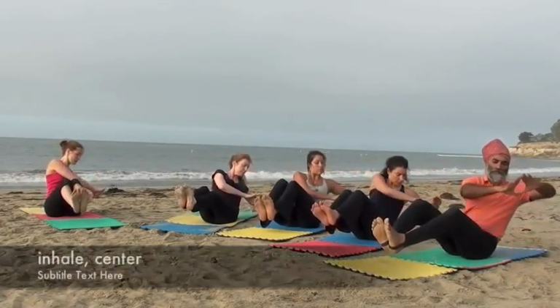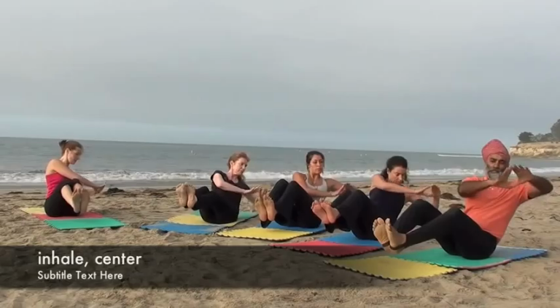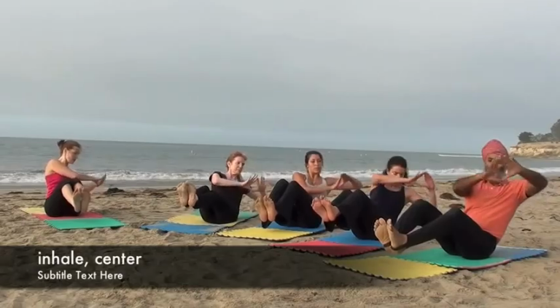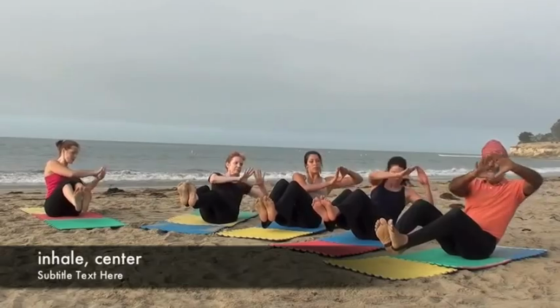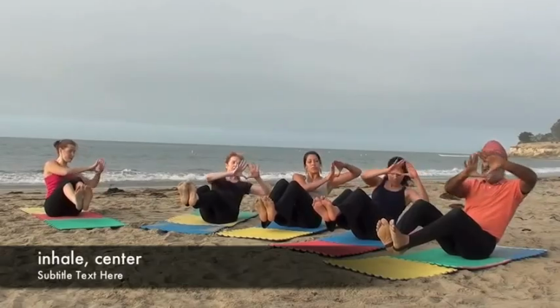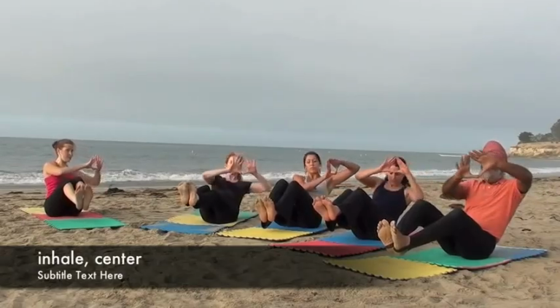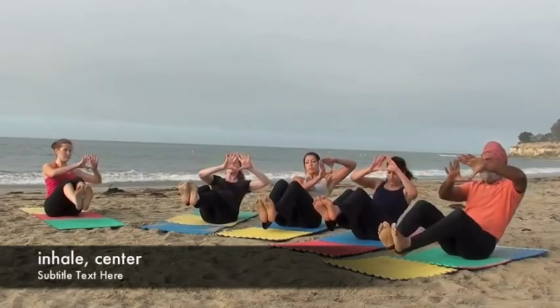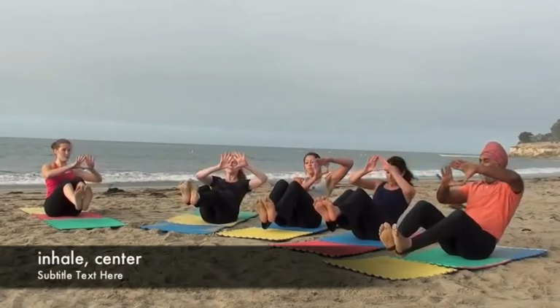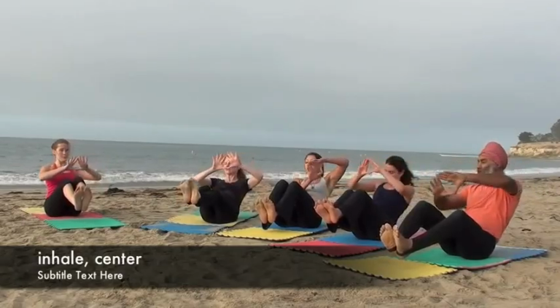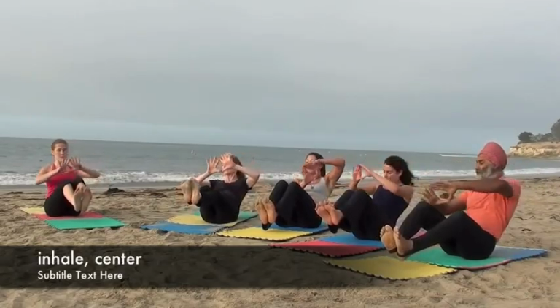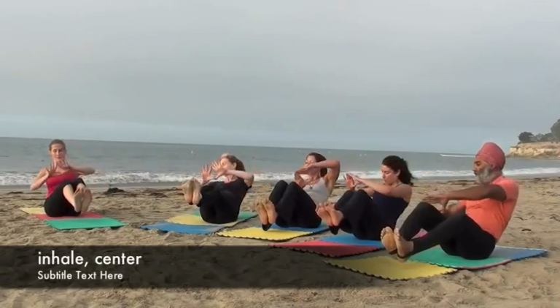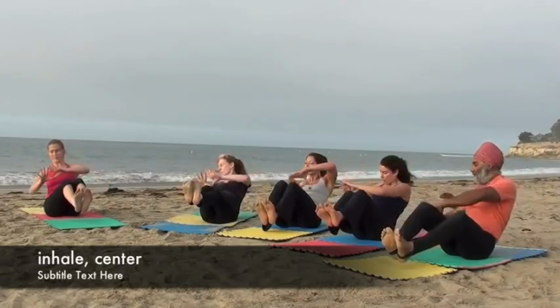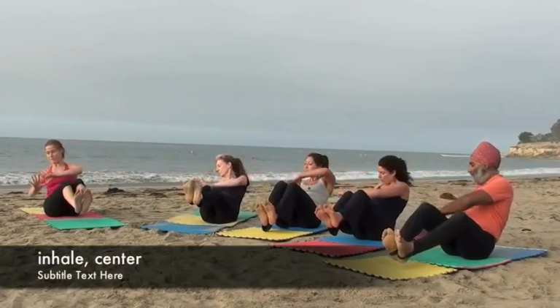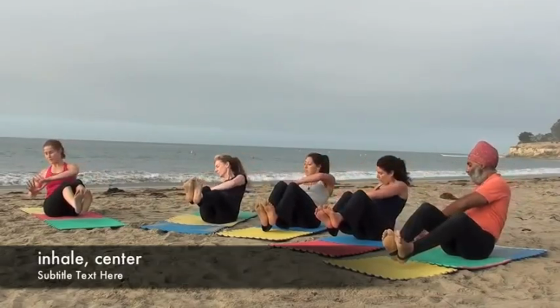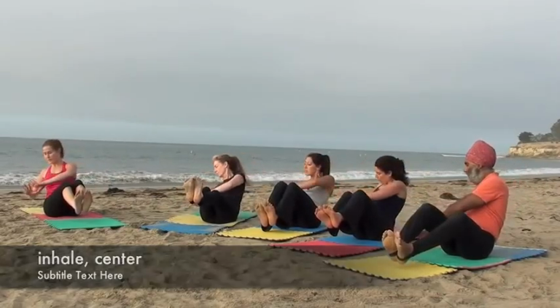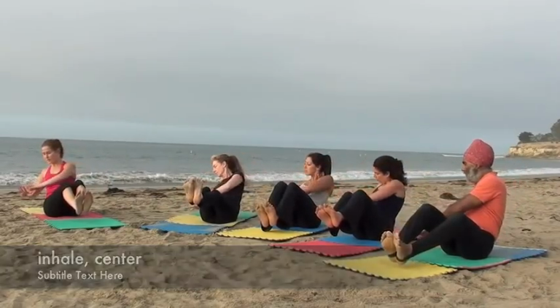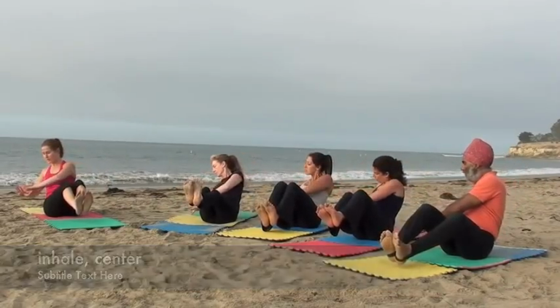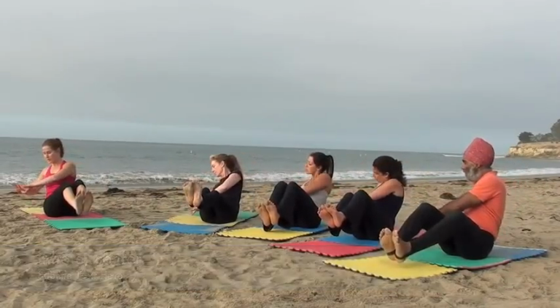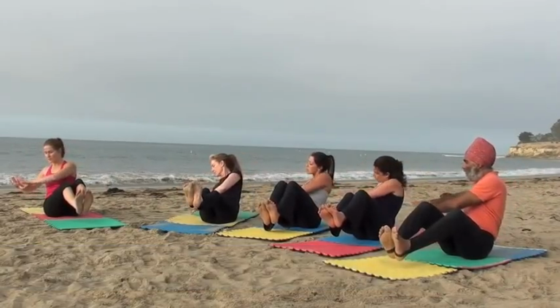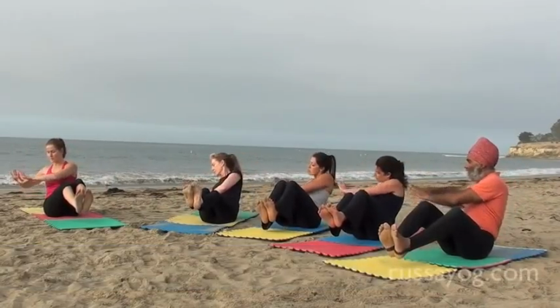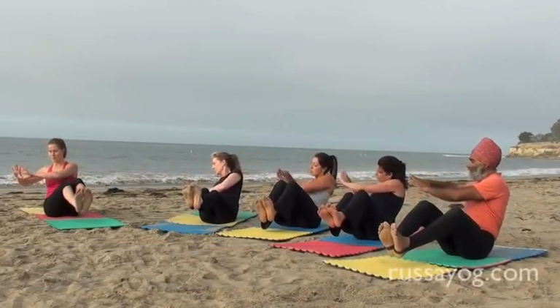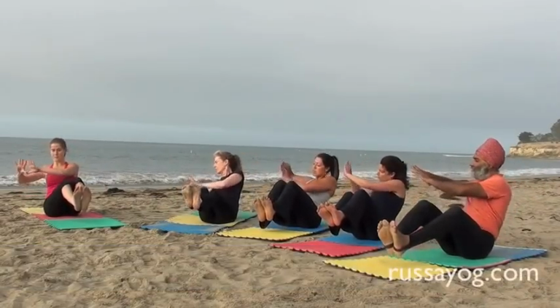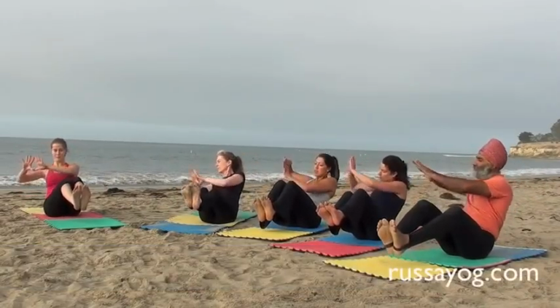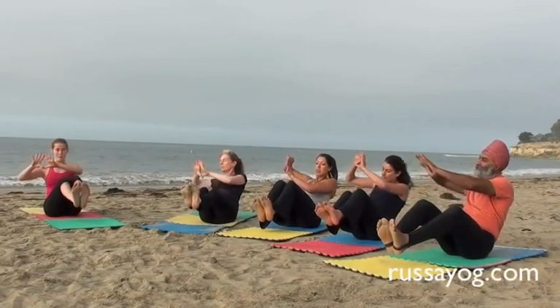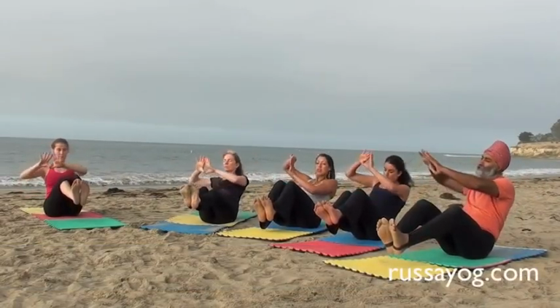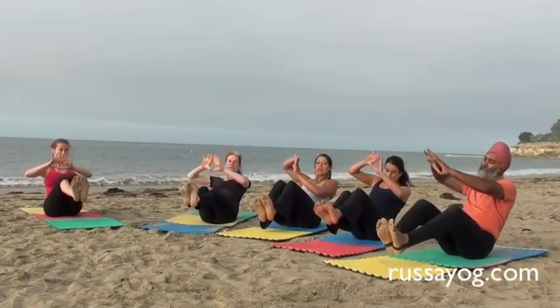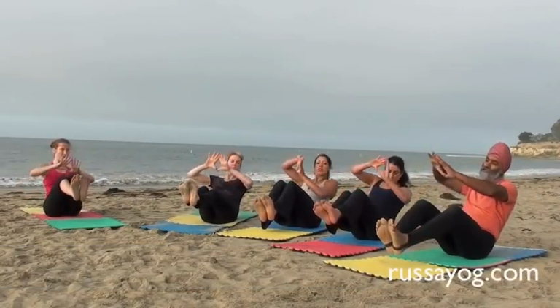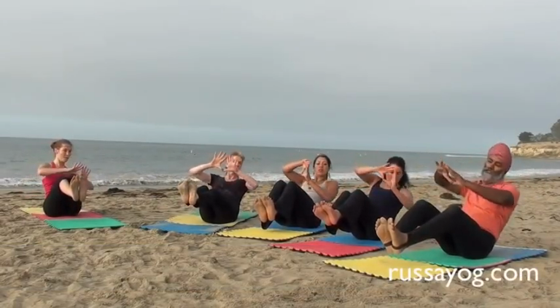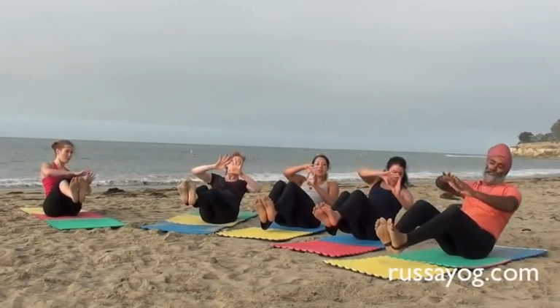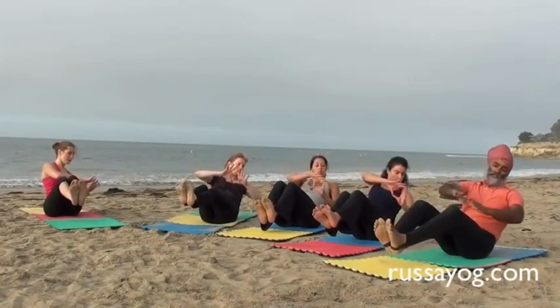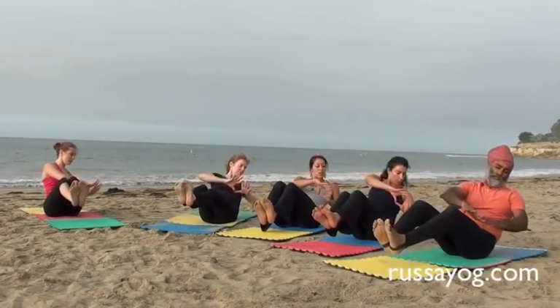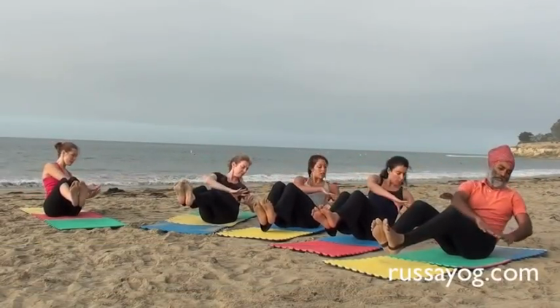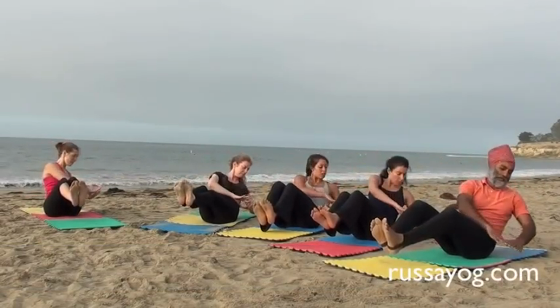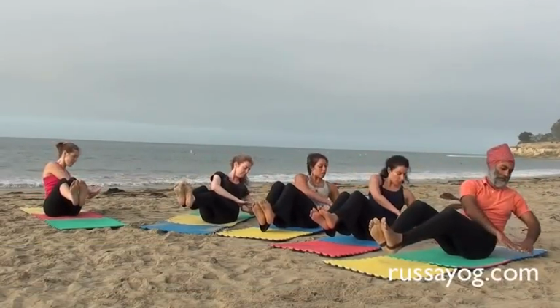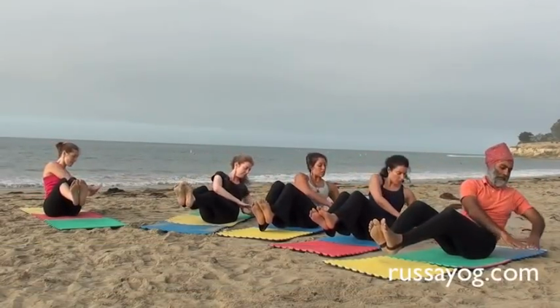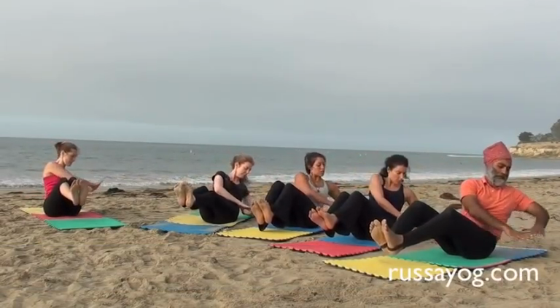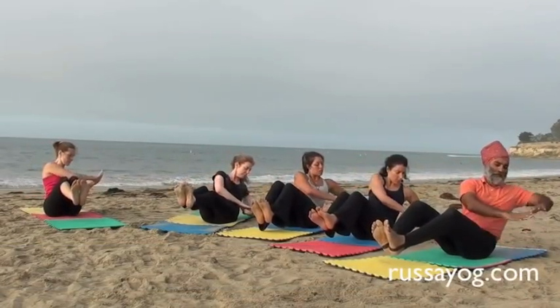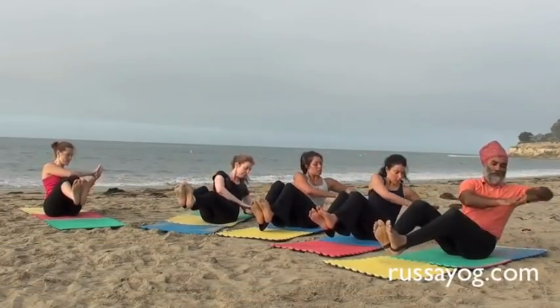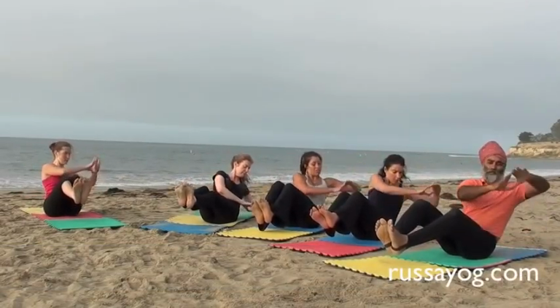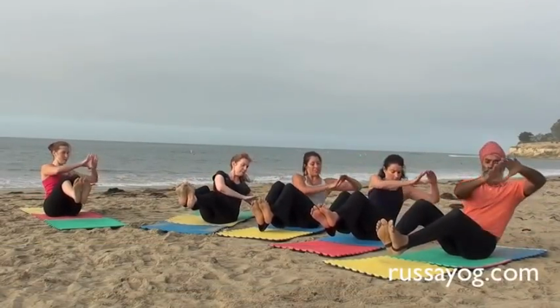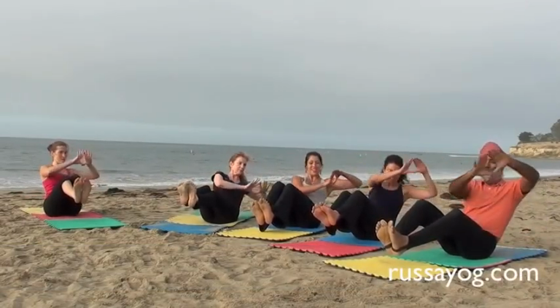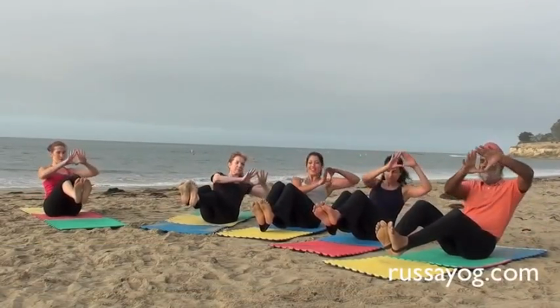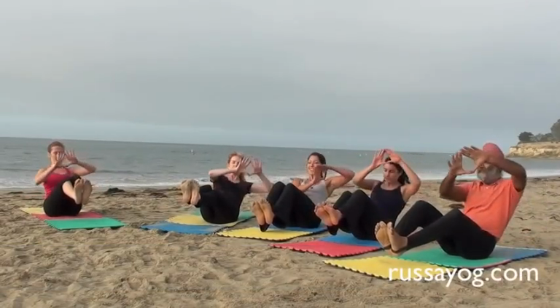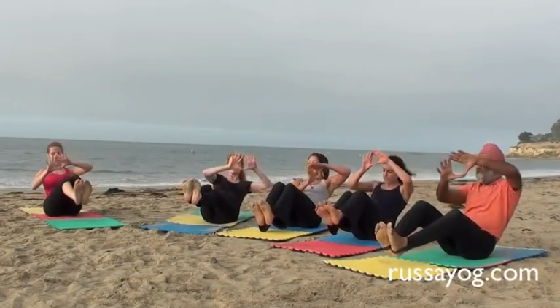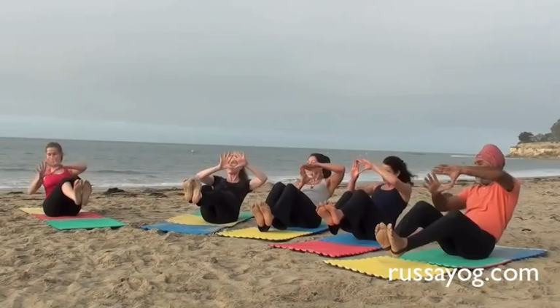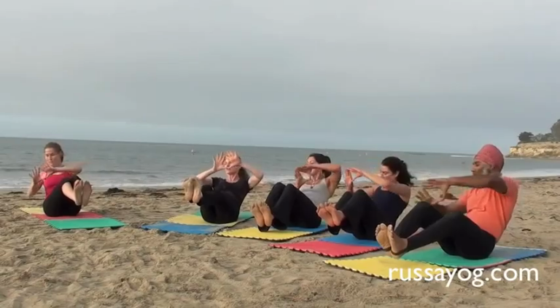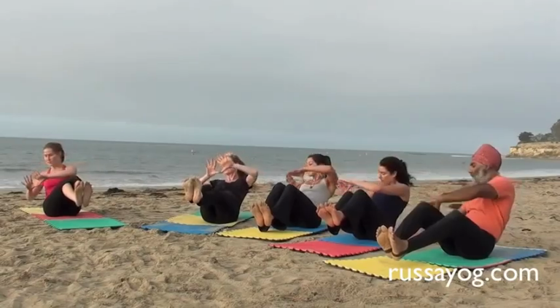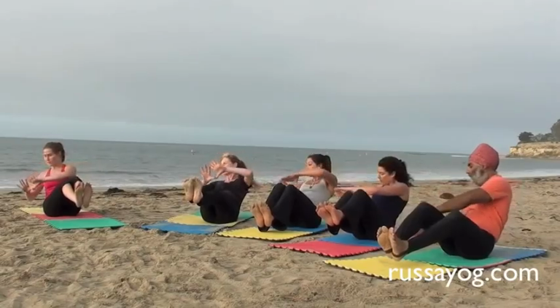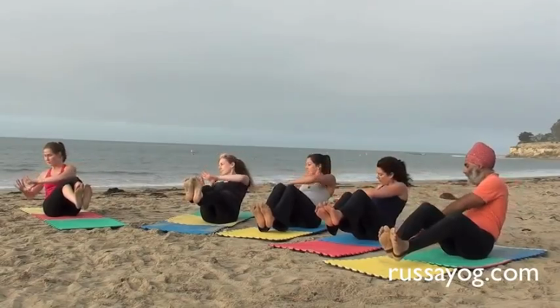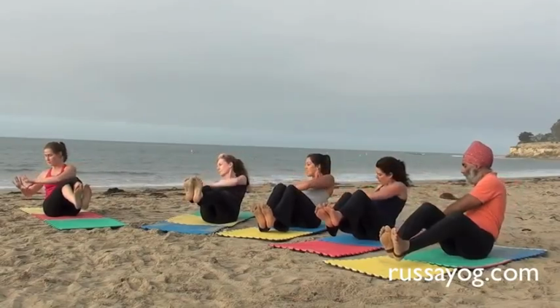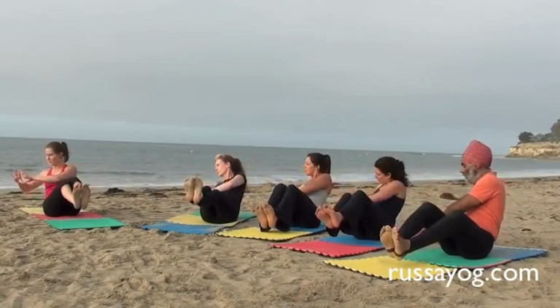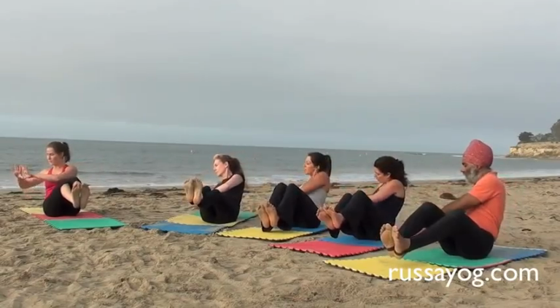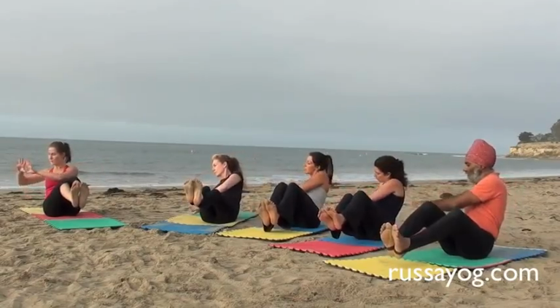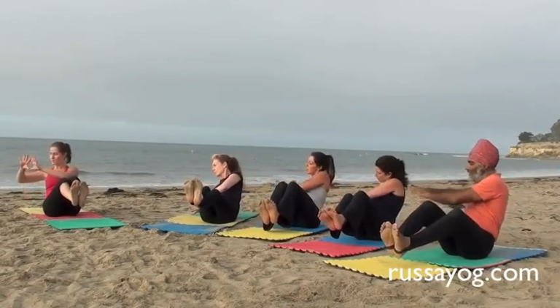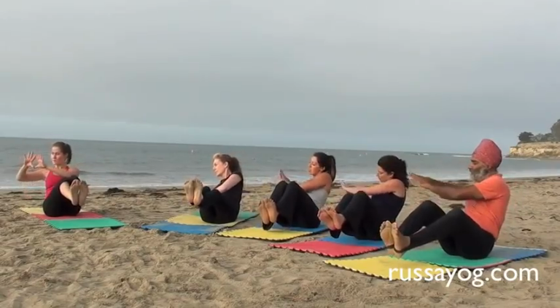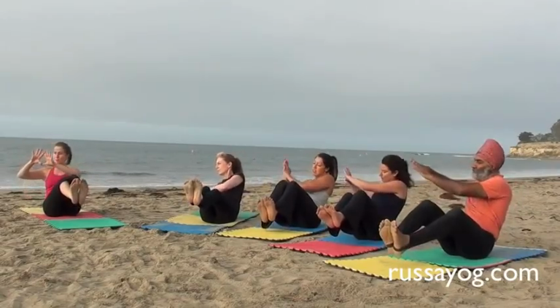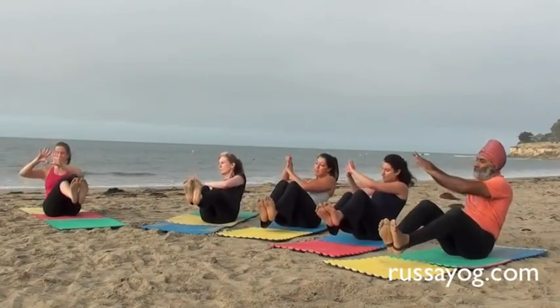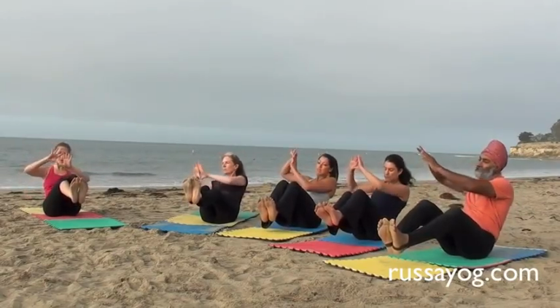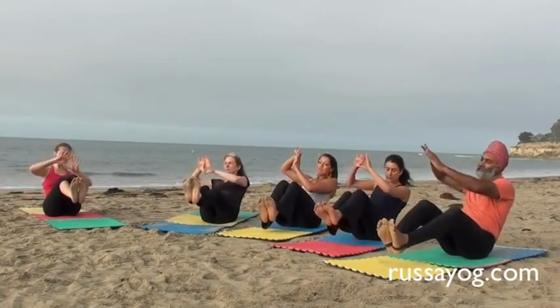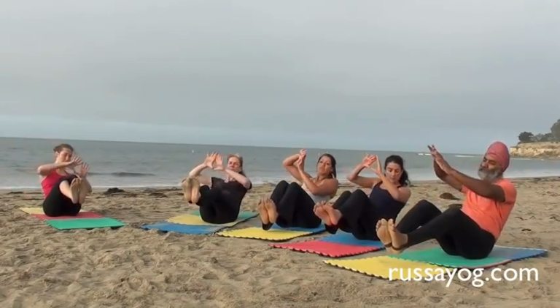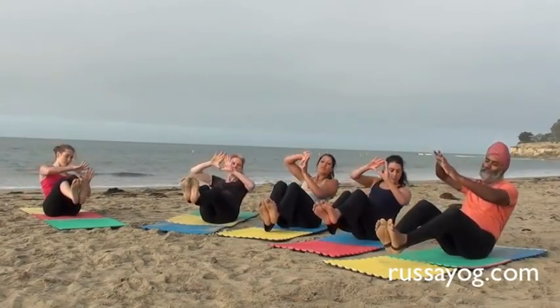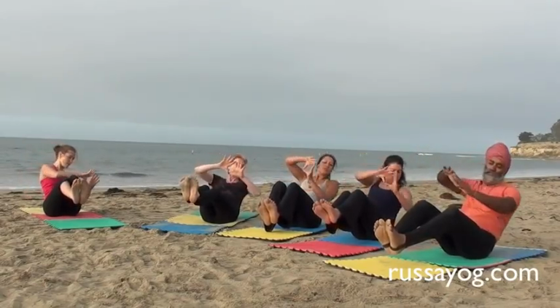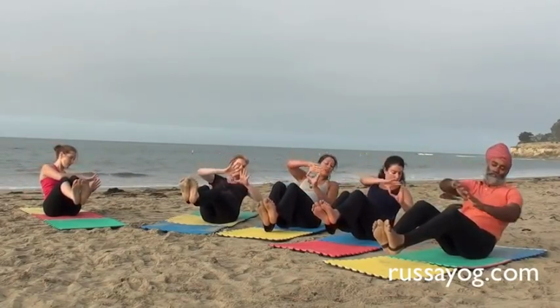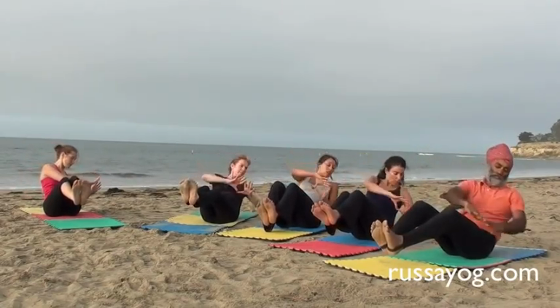Return to center. Exhale. Sweep to your left. Smooth movement. Engage the abdominals.